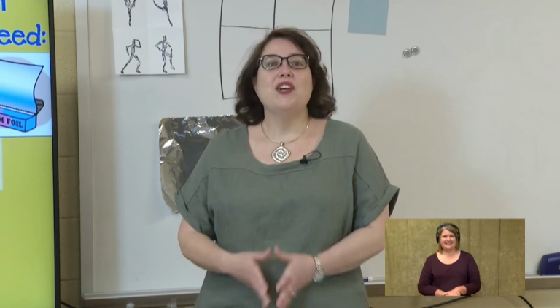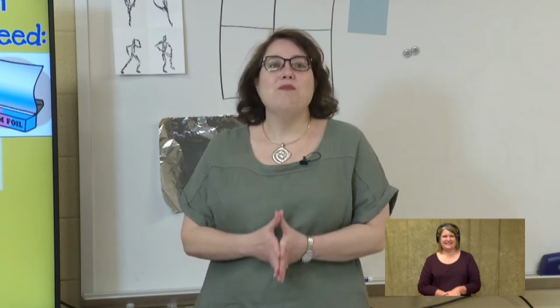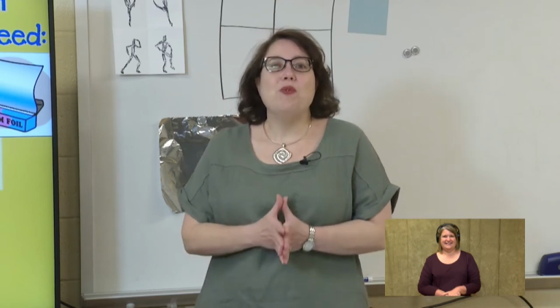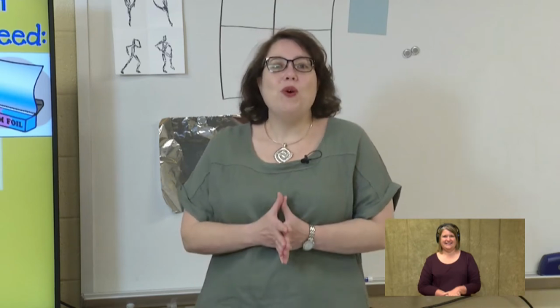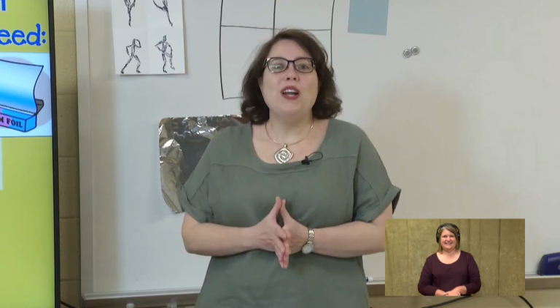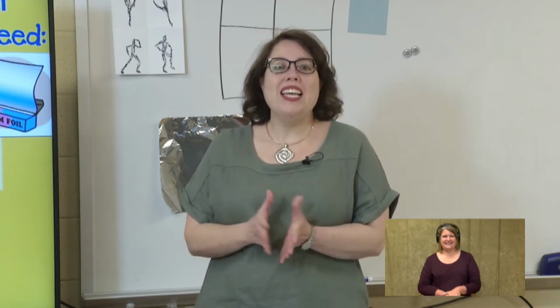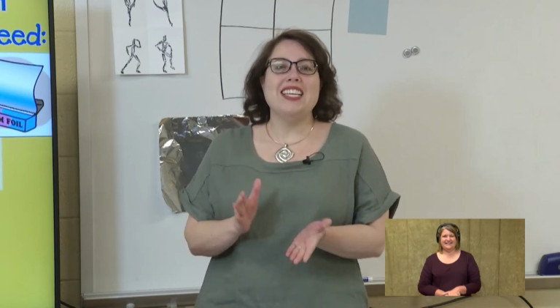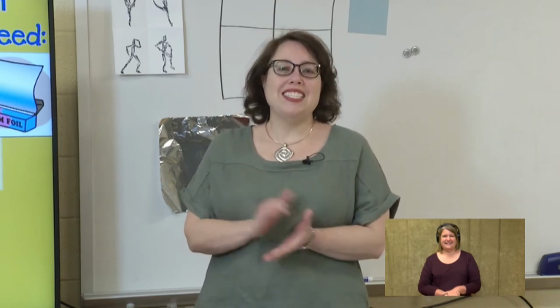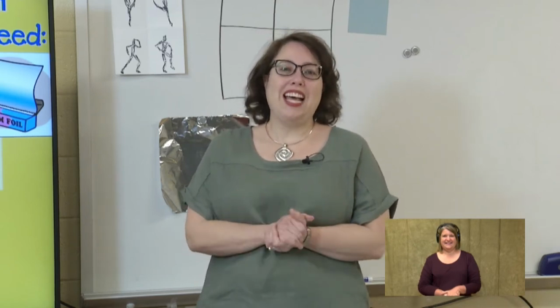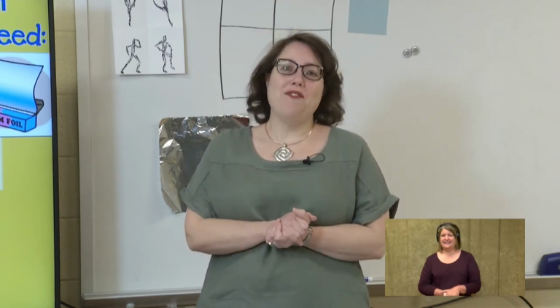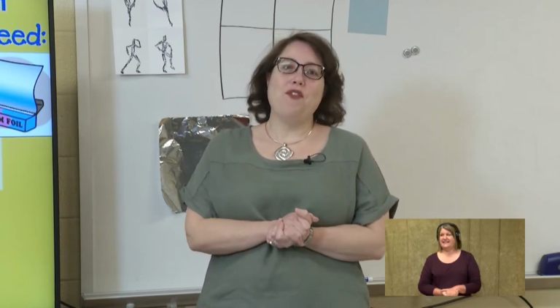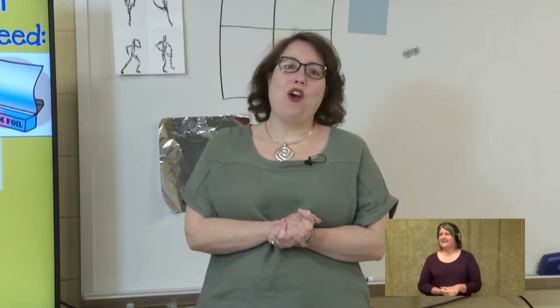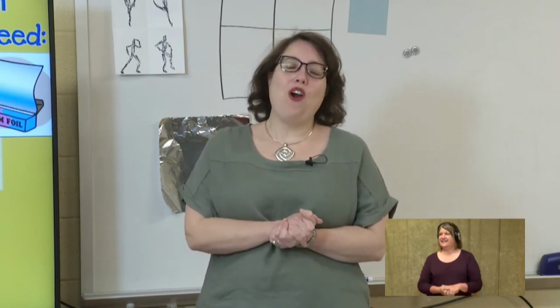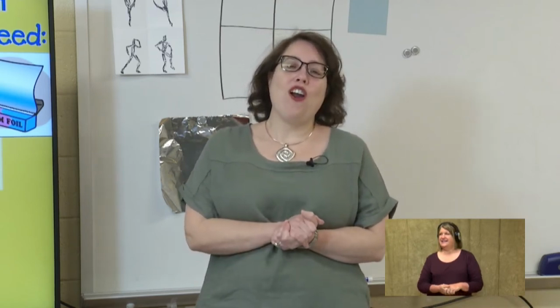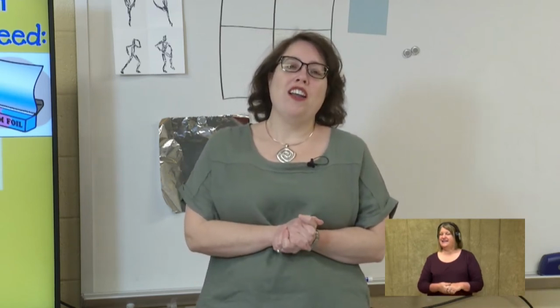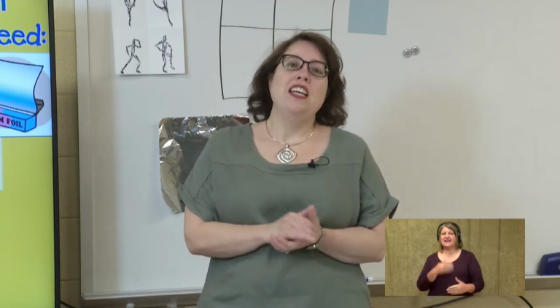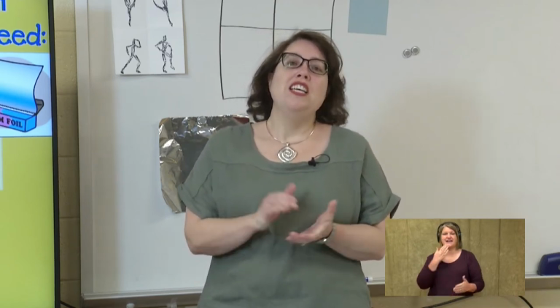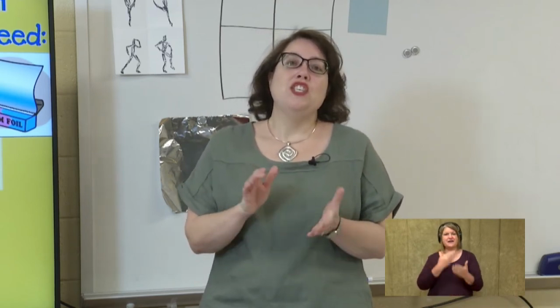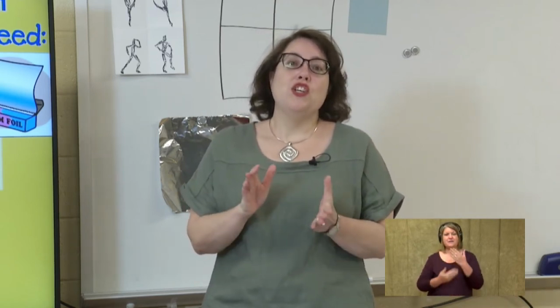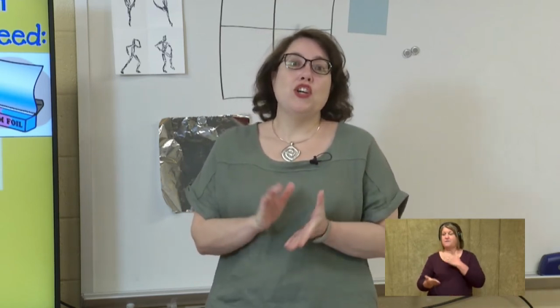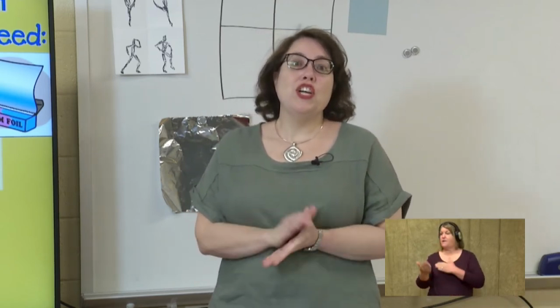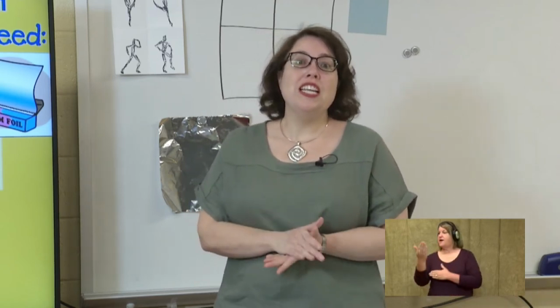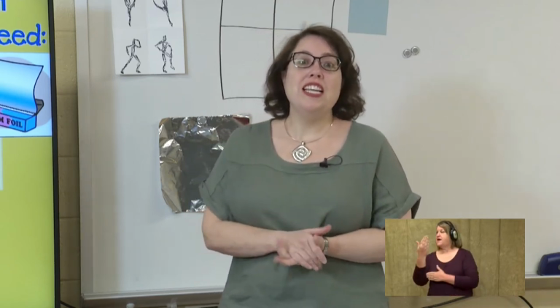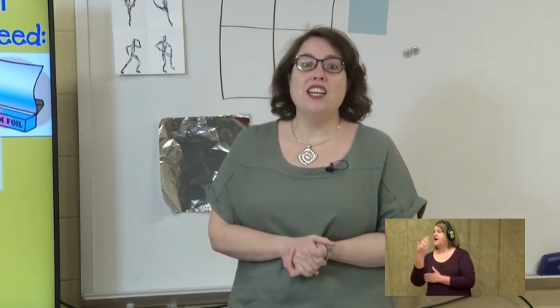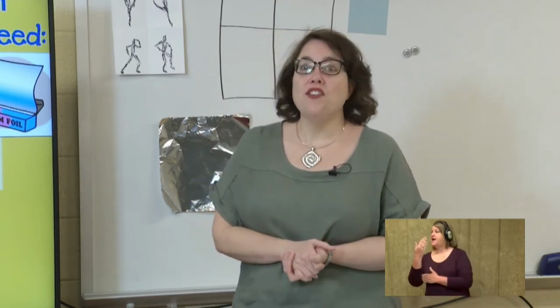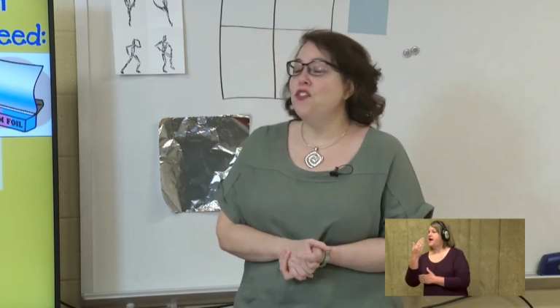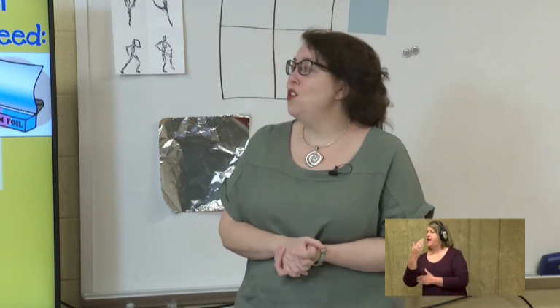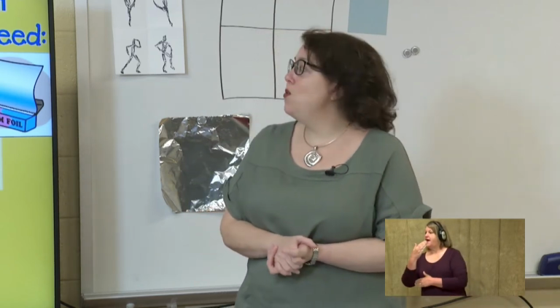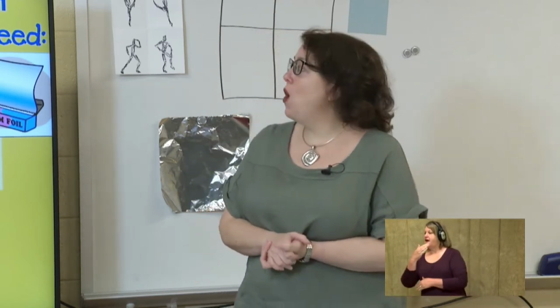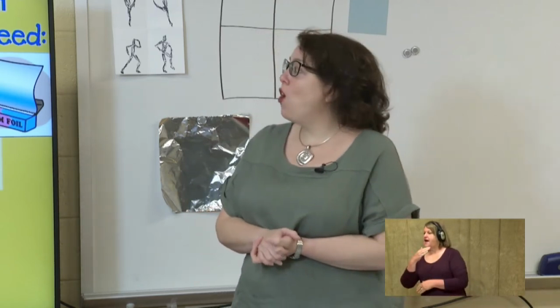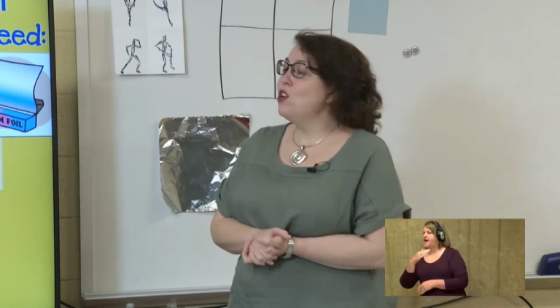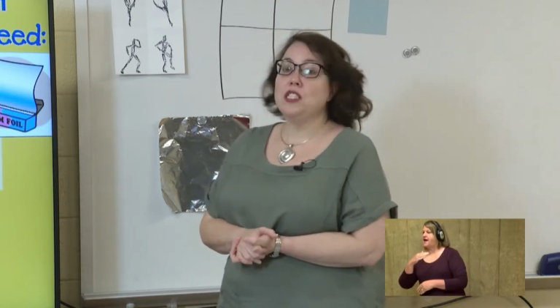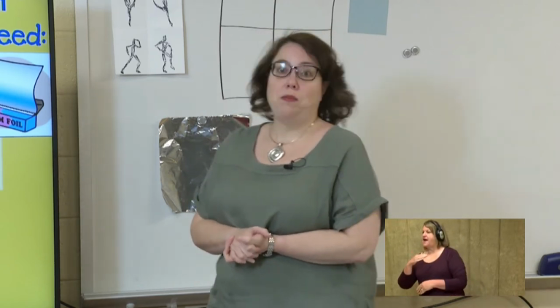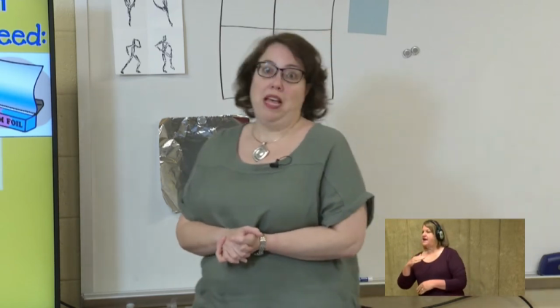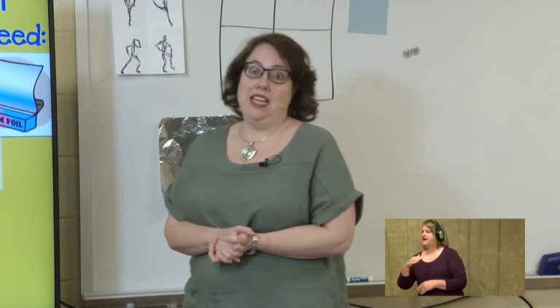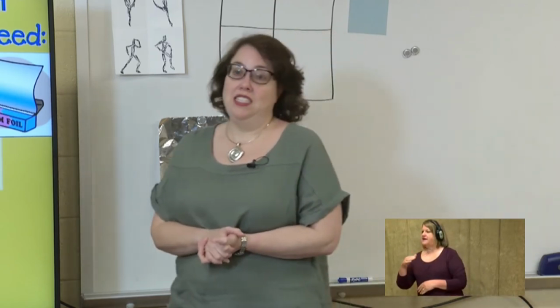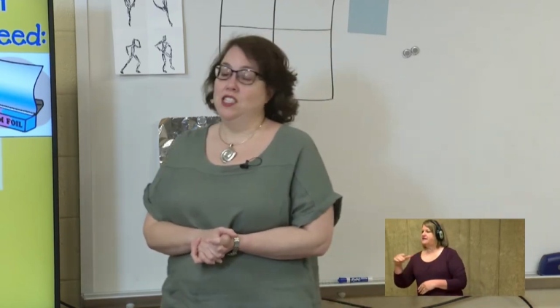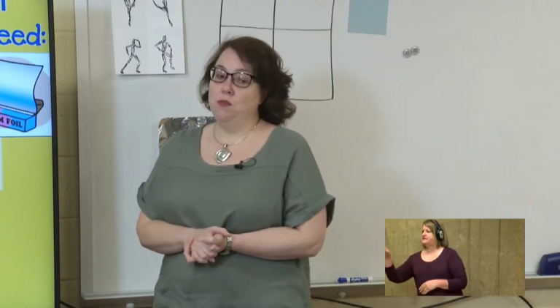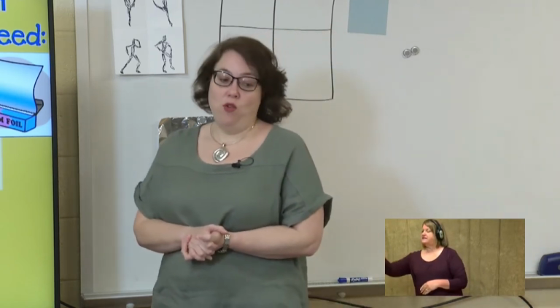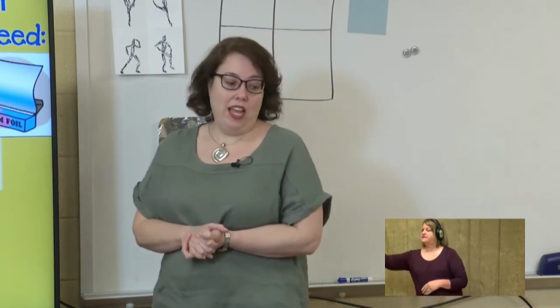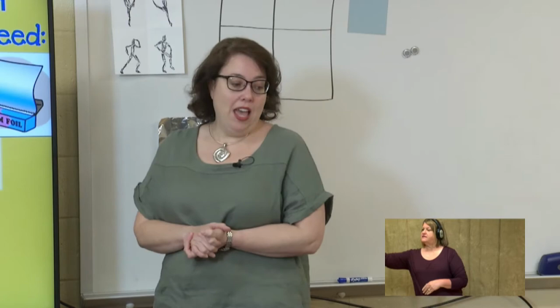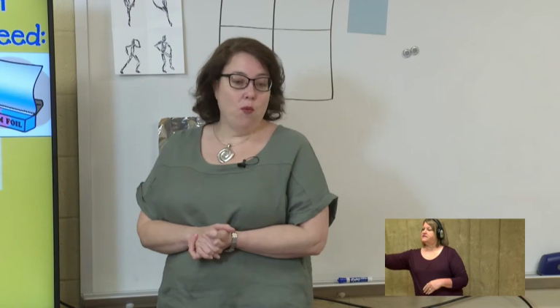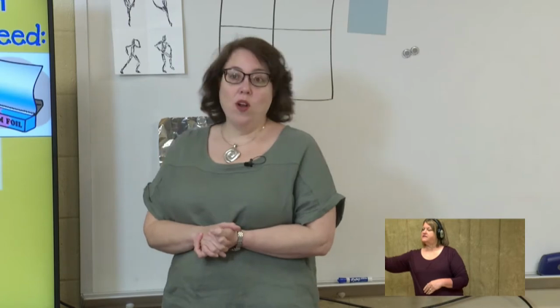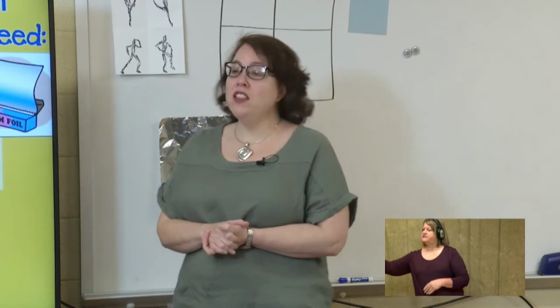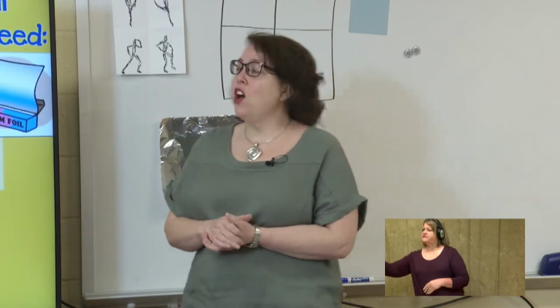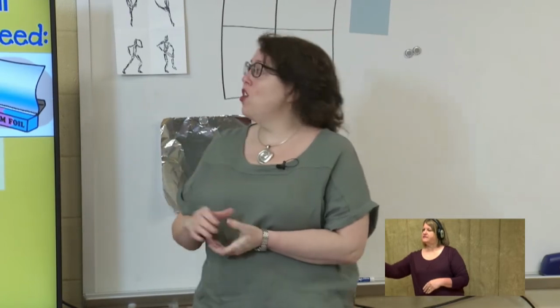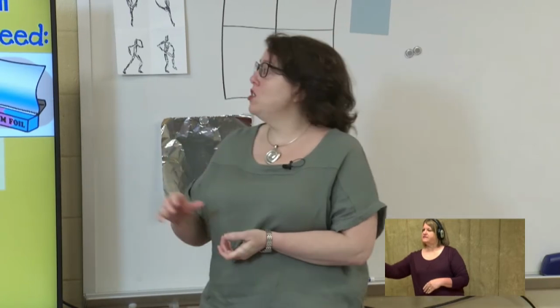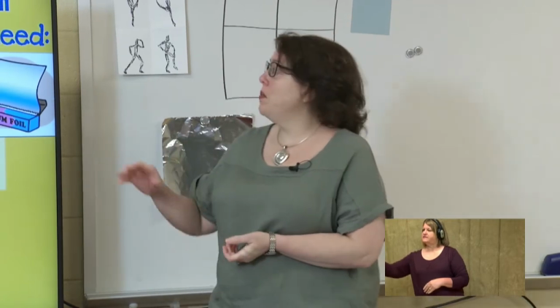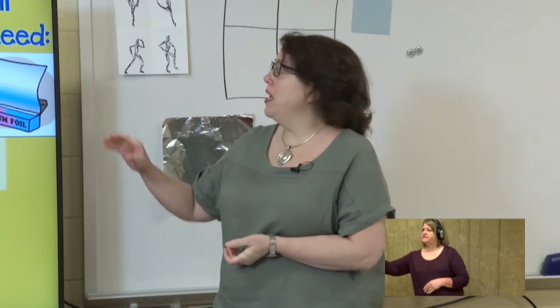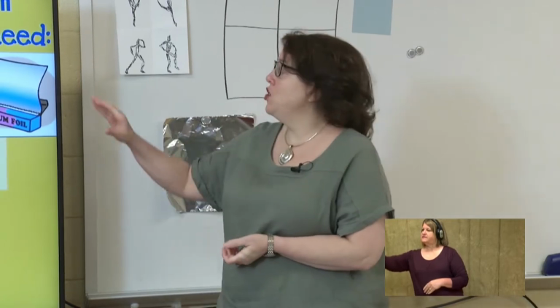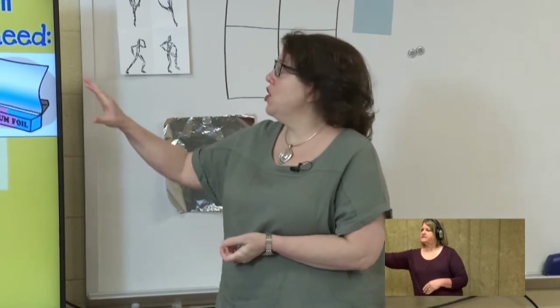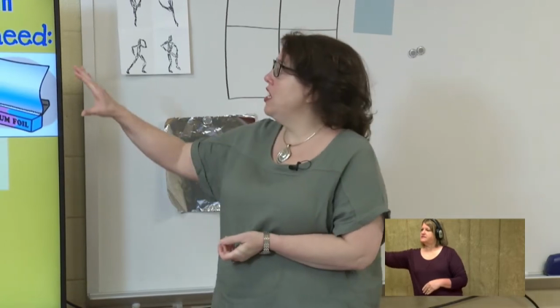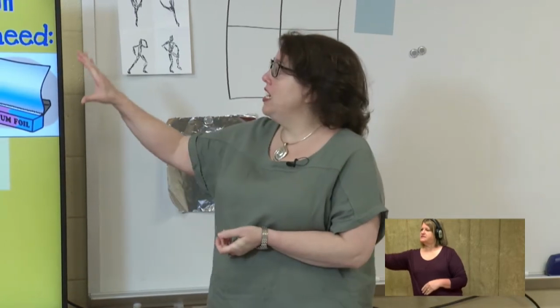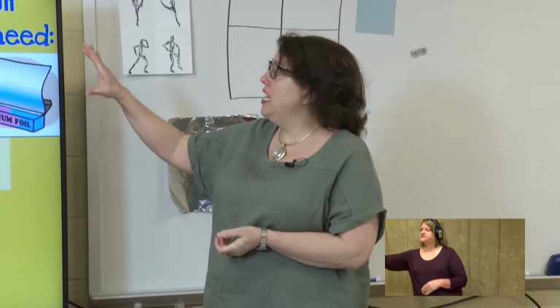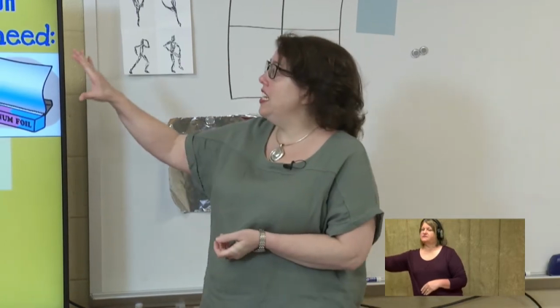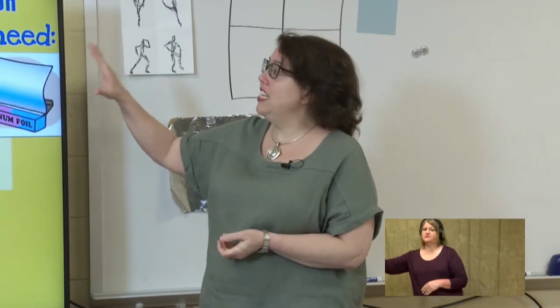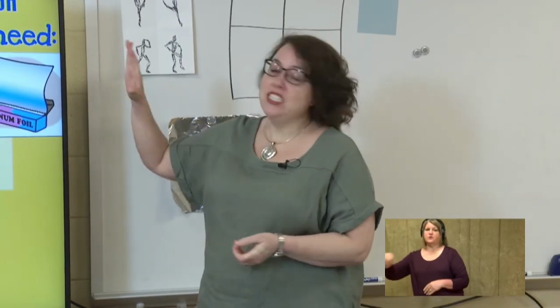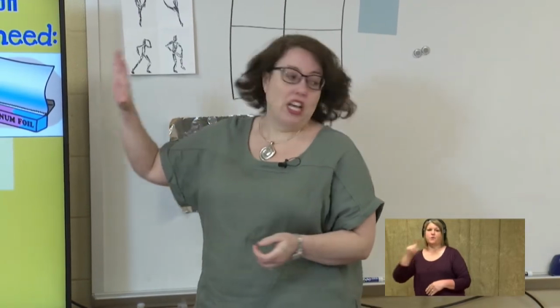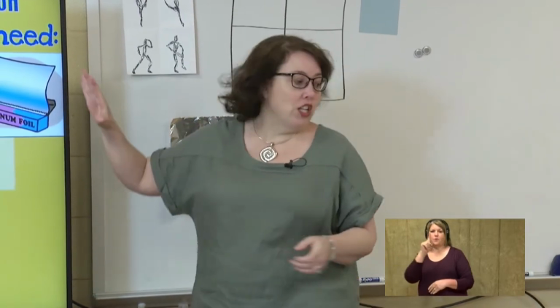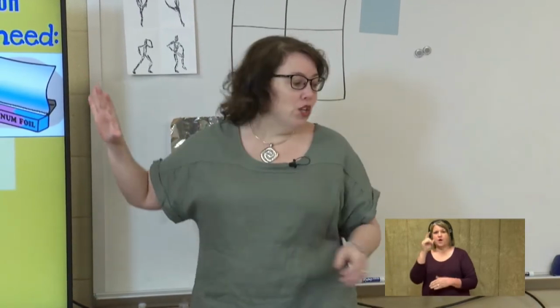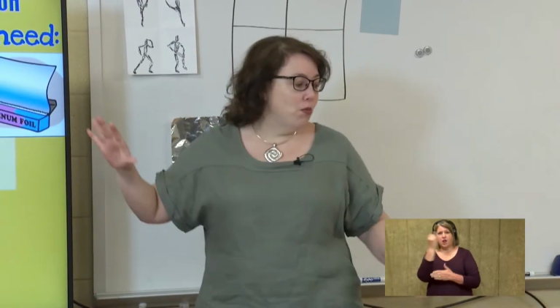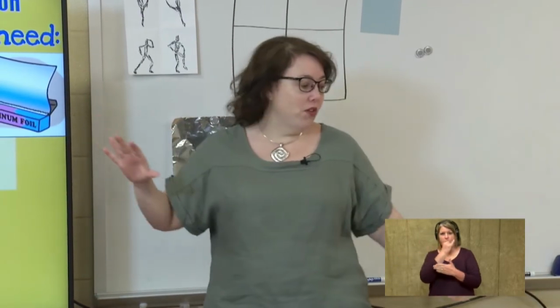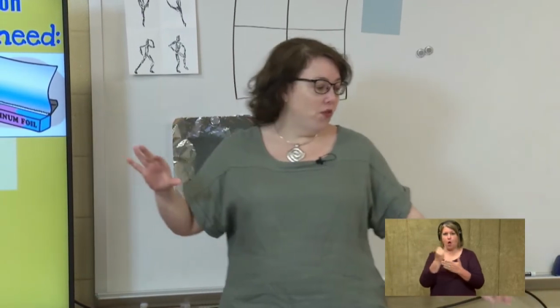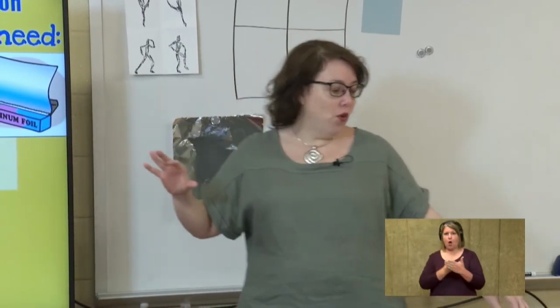Good morning, it's time for art. So you're going to need a few art supplies this morning, and one of the art supplies you're going to need is aluminum foil.